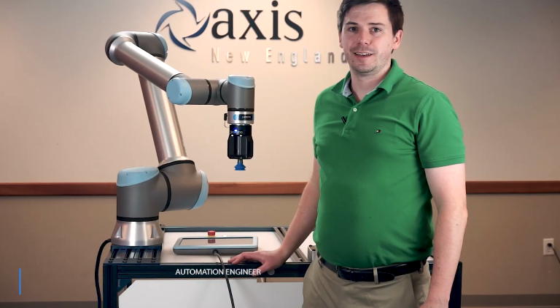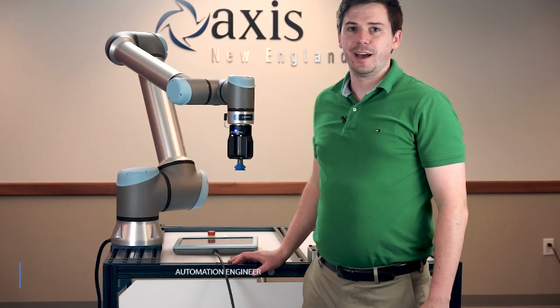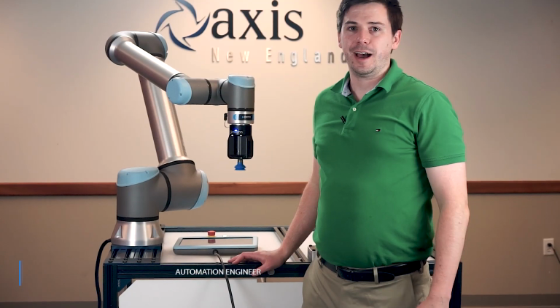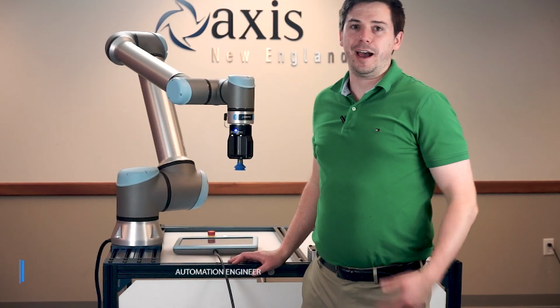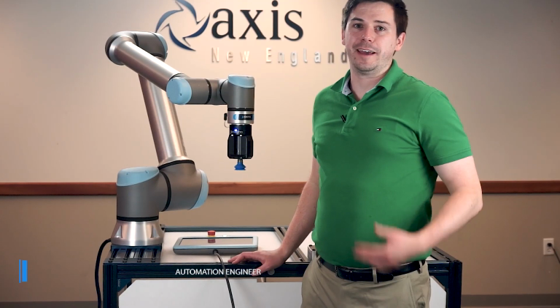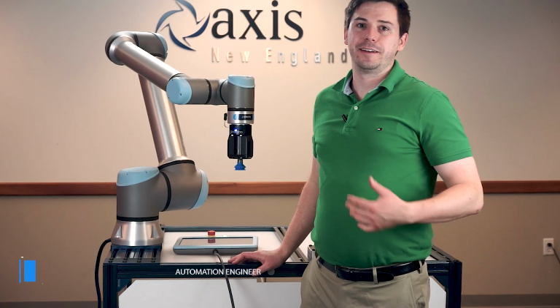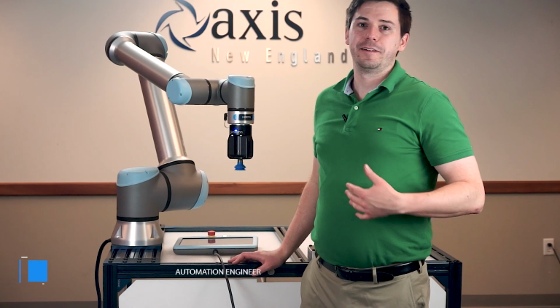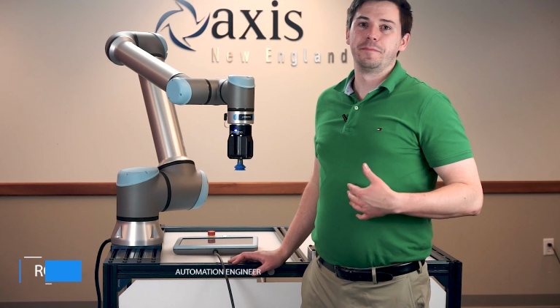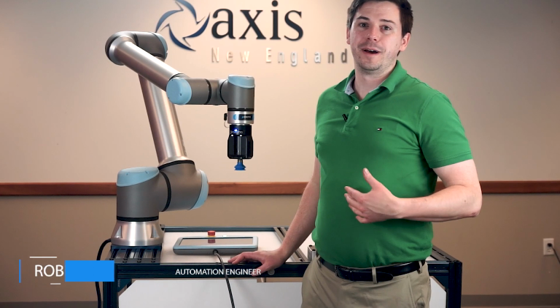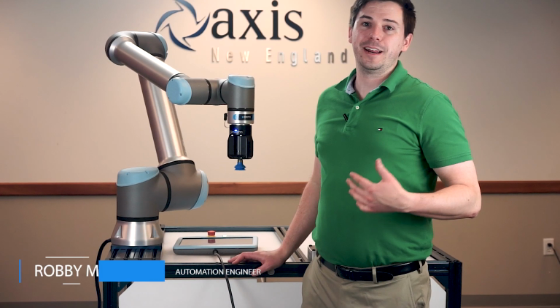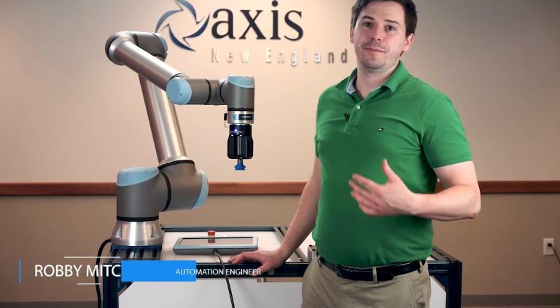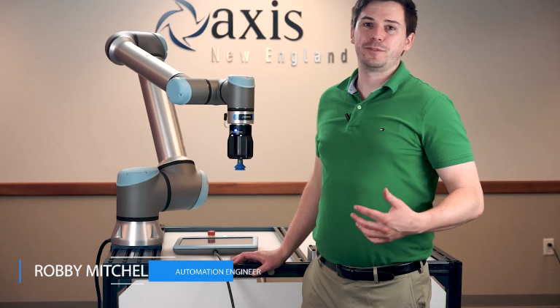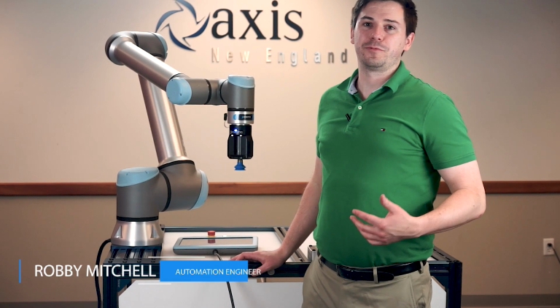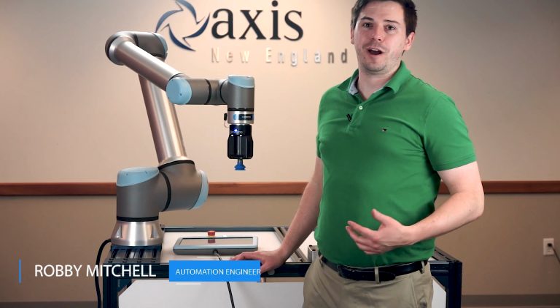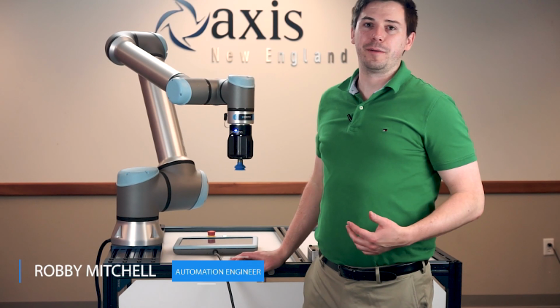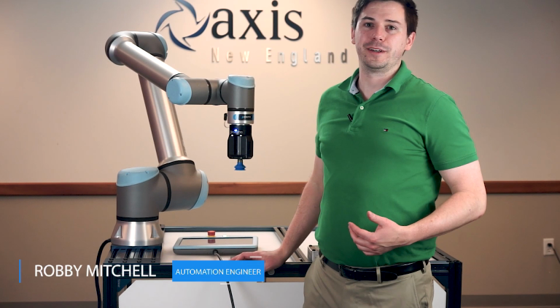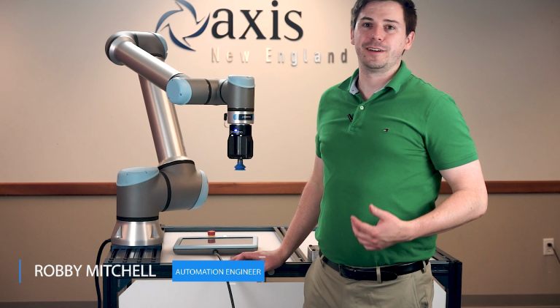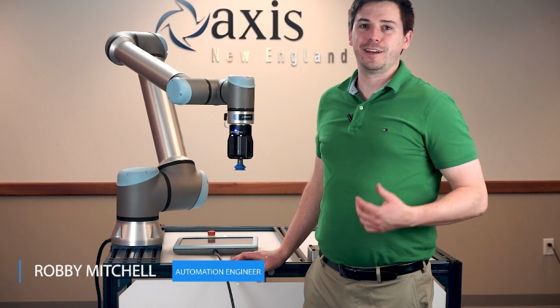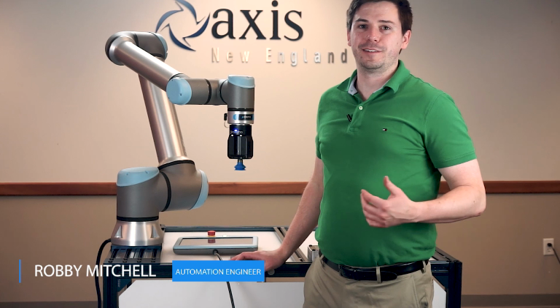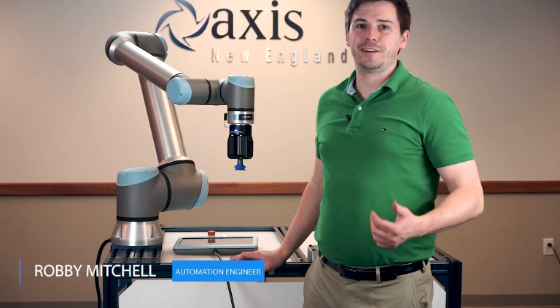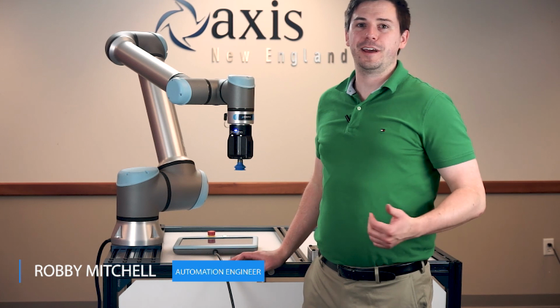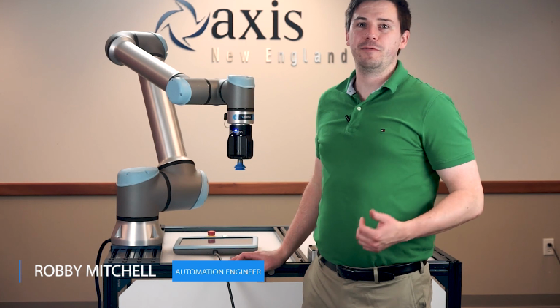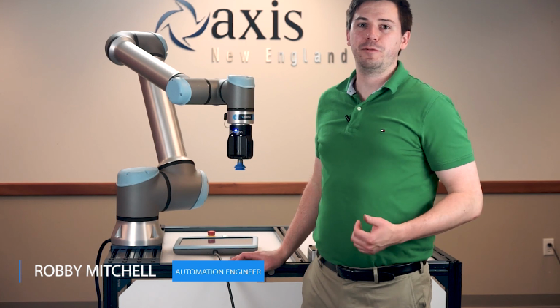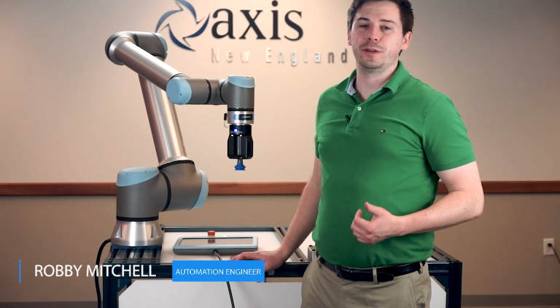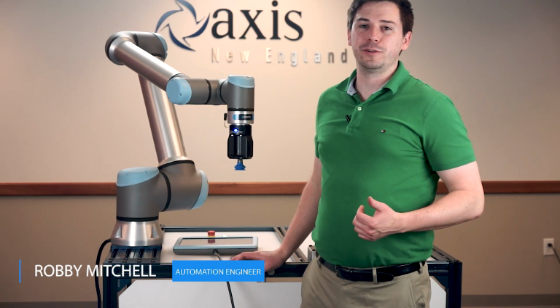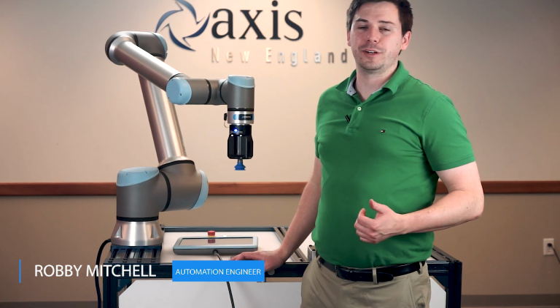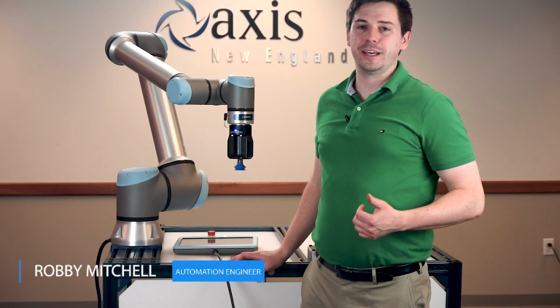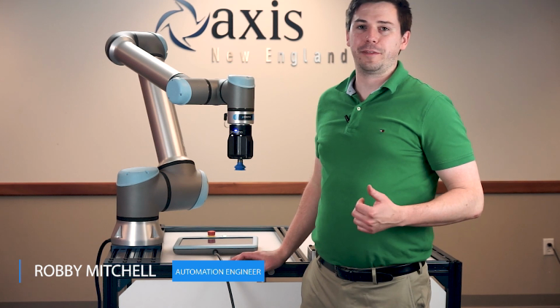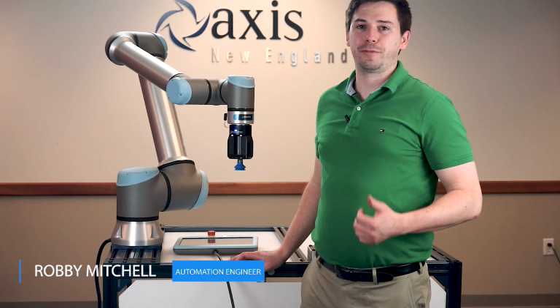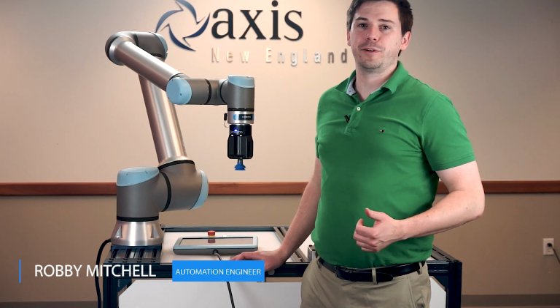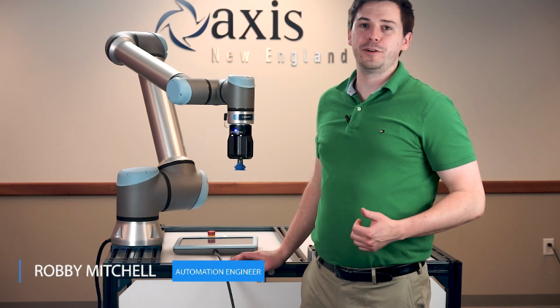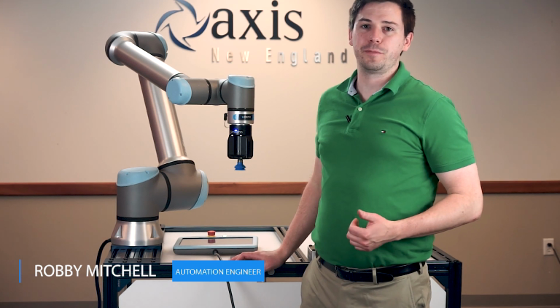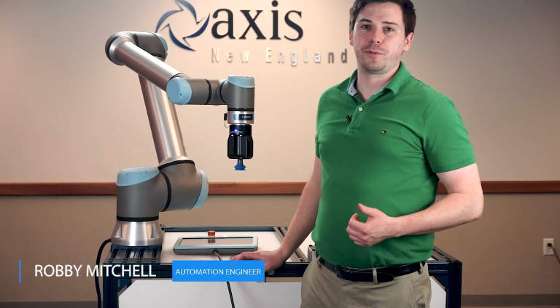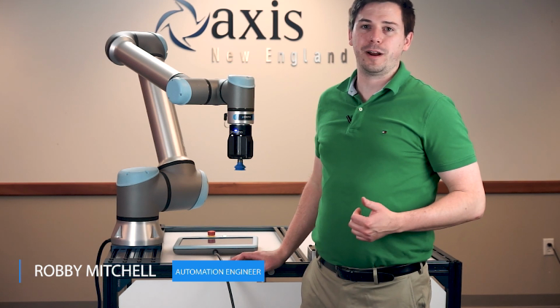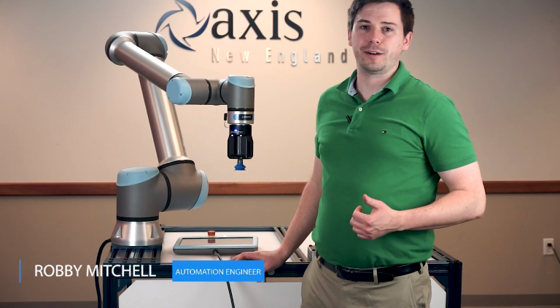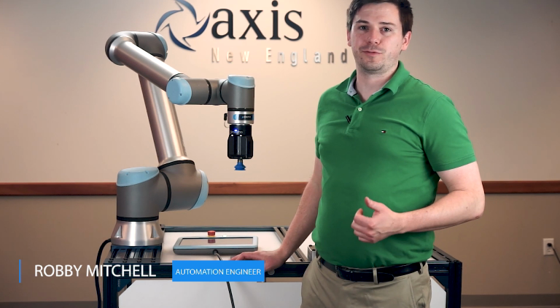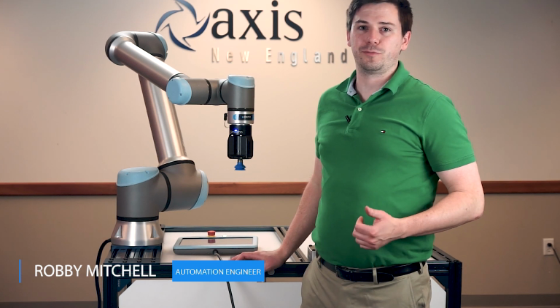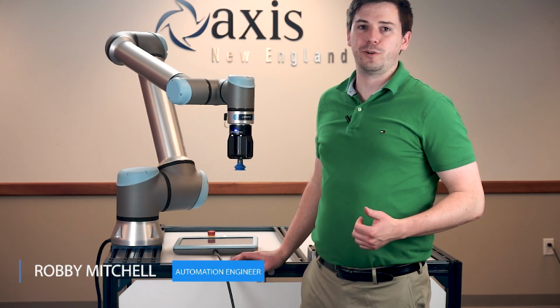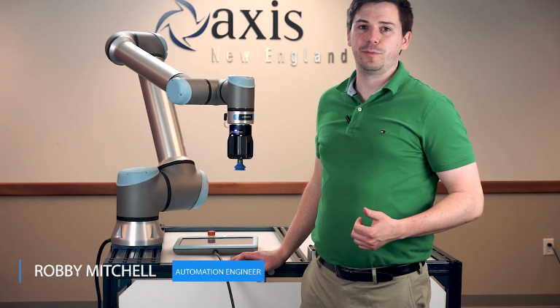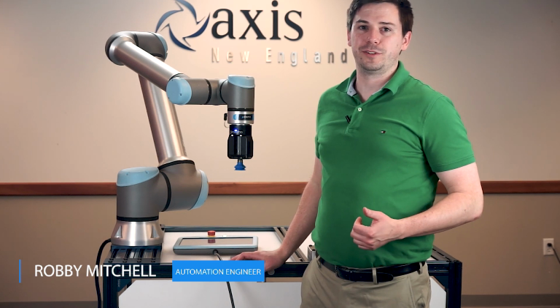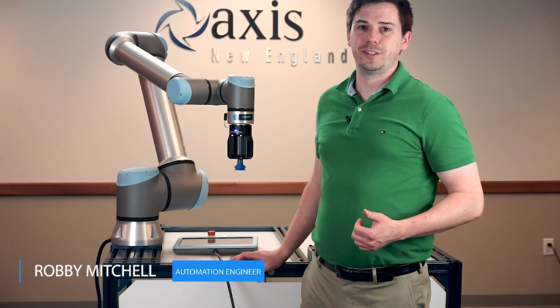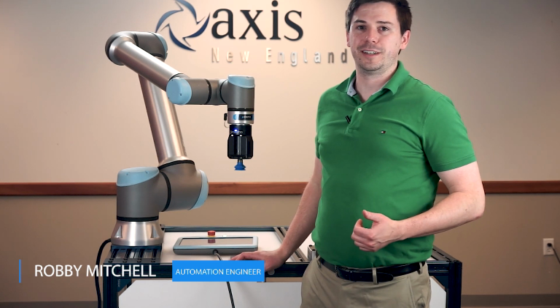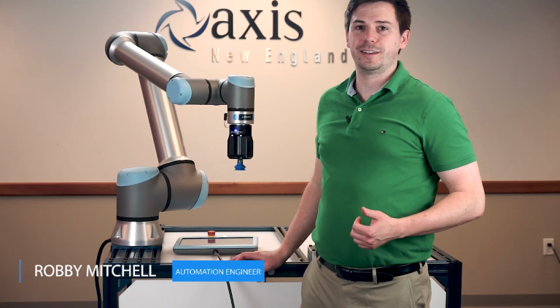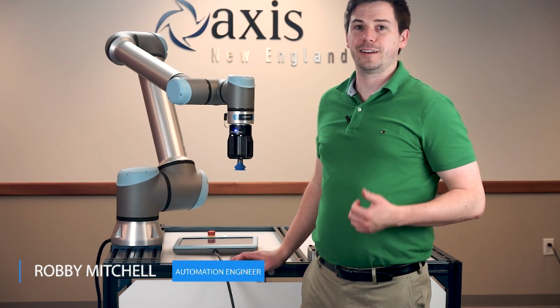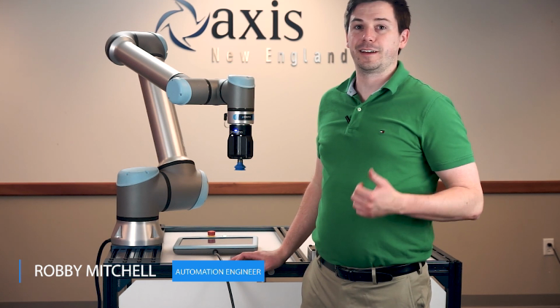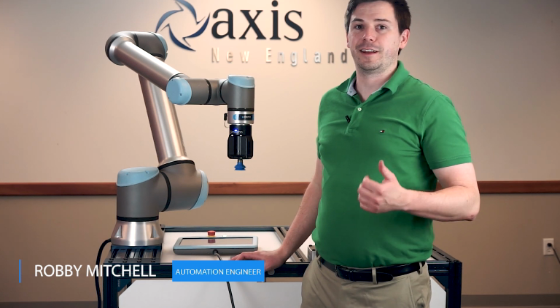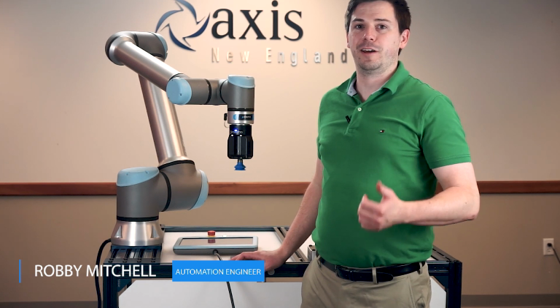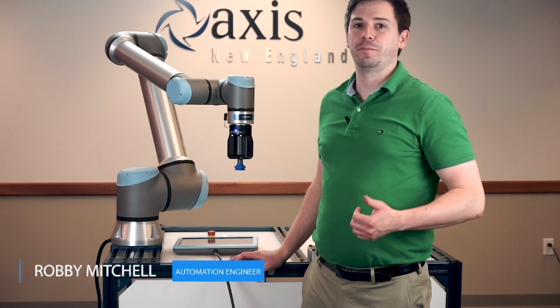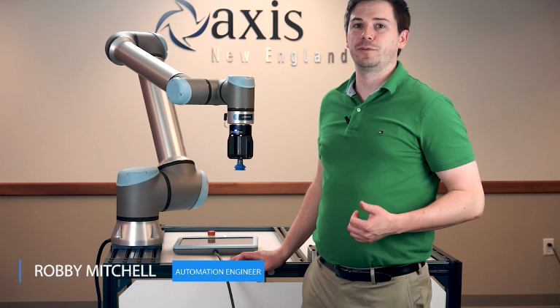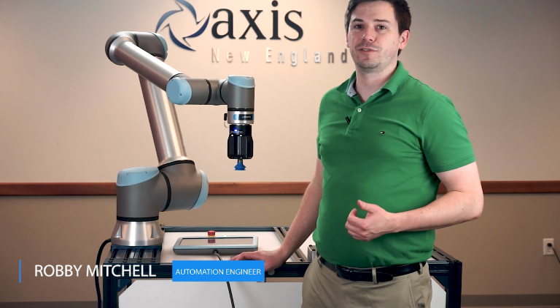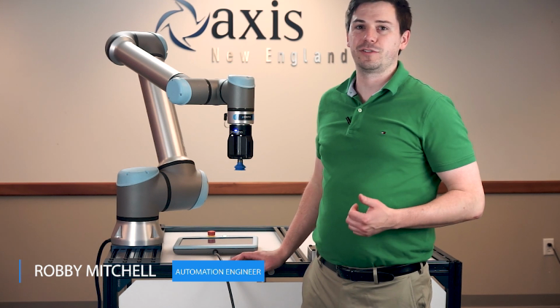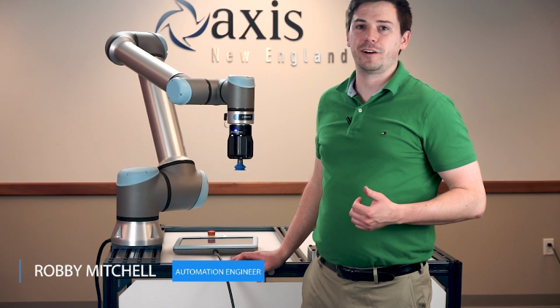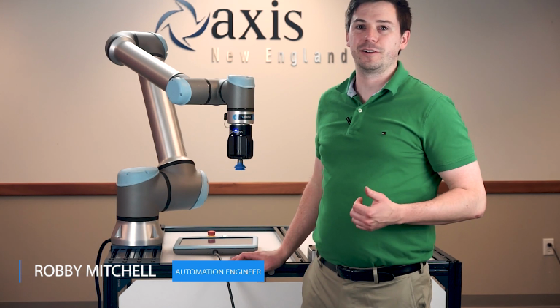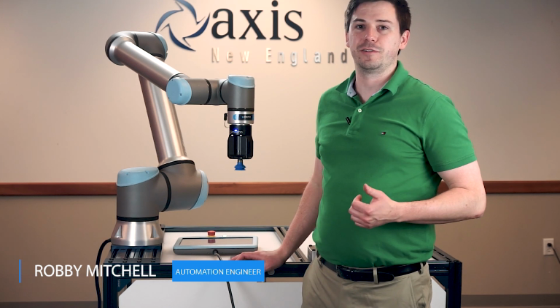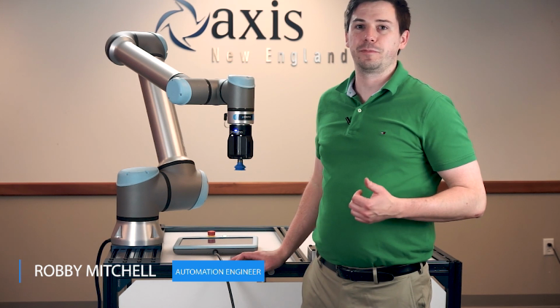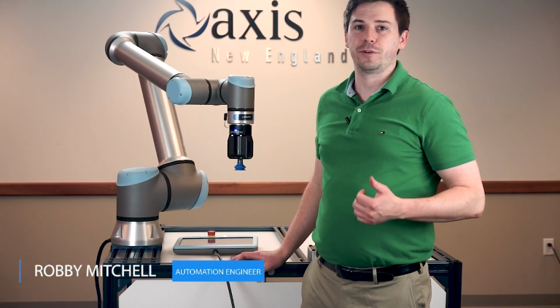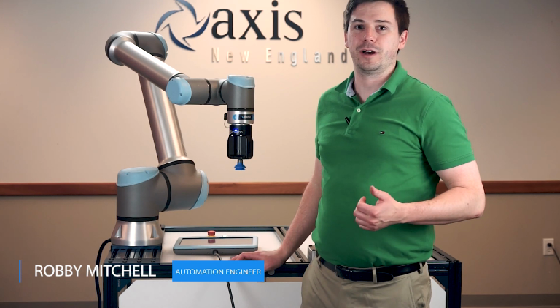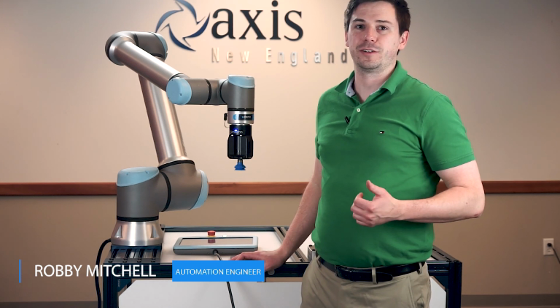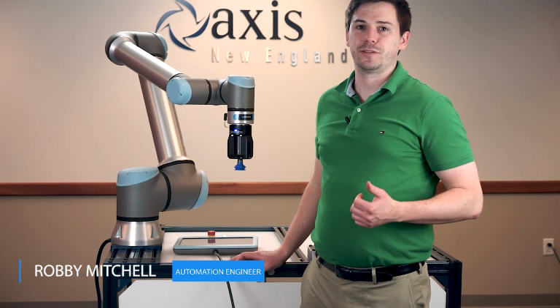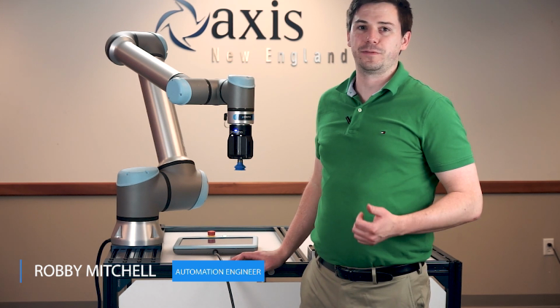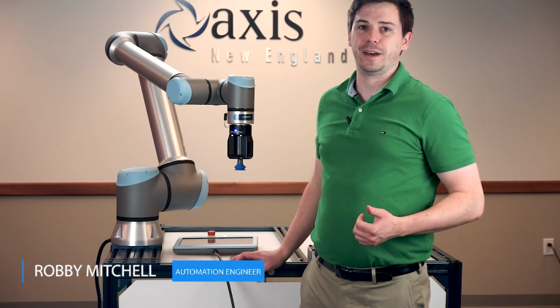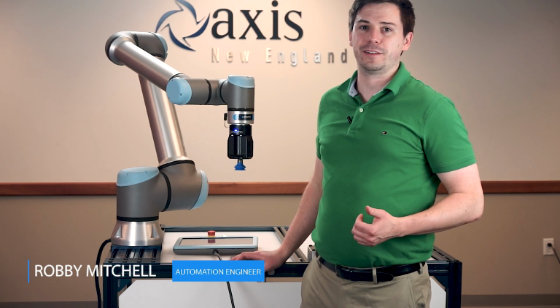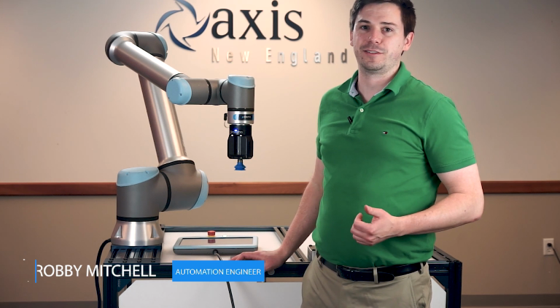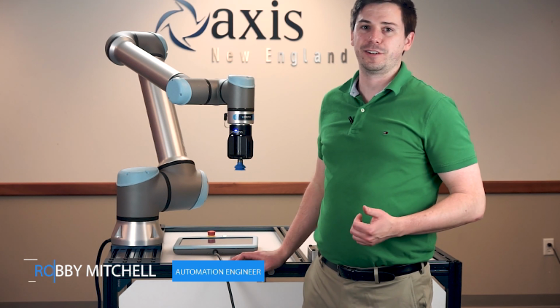Hi, my name is Robby and today we'll be looking at three new products from Roboteek that can help you start your production faster.